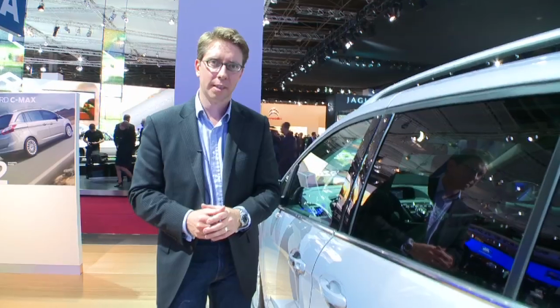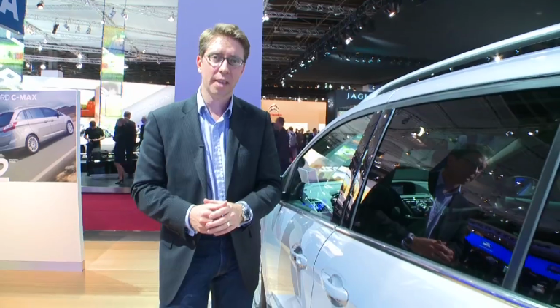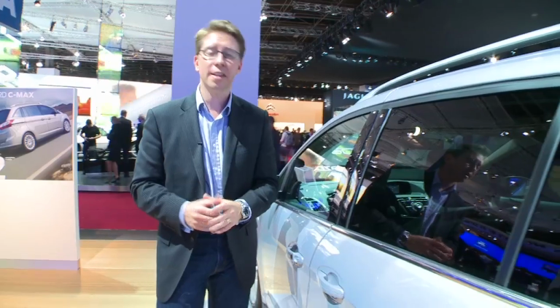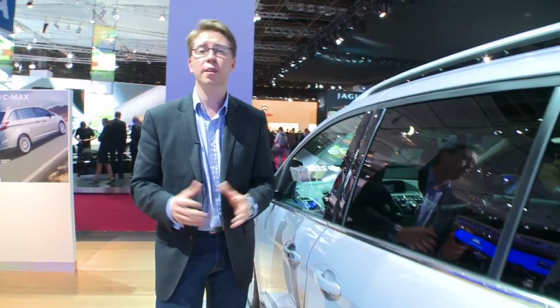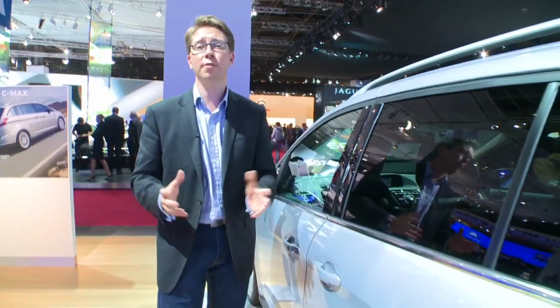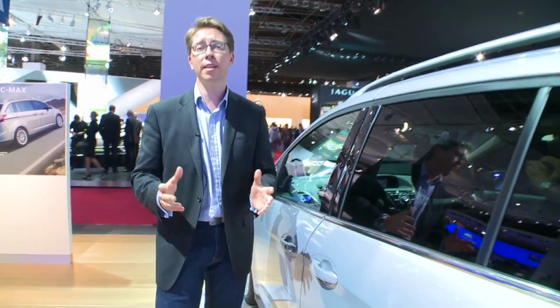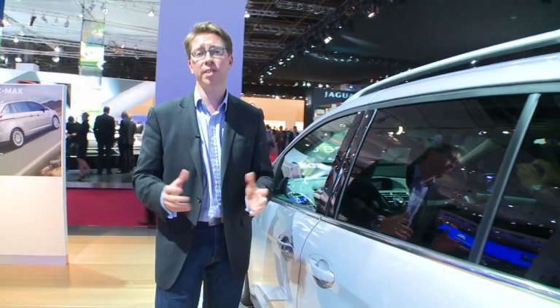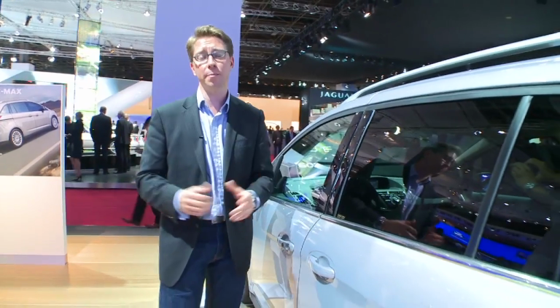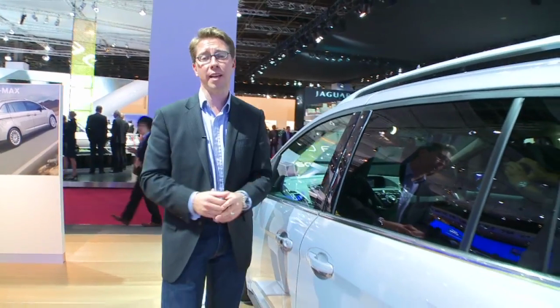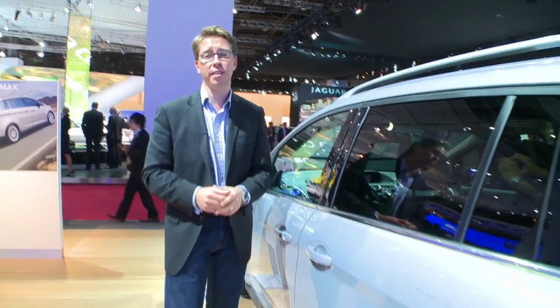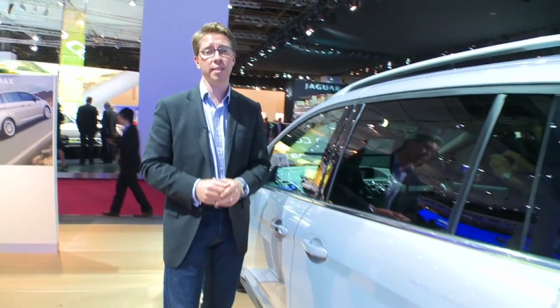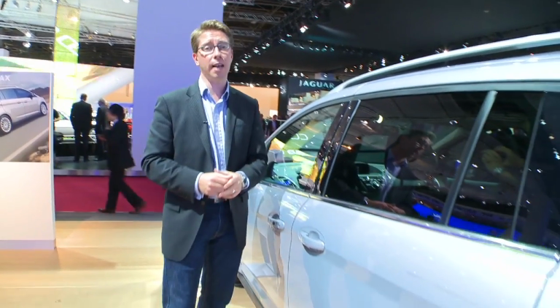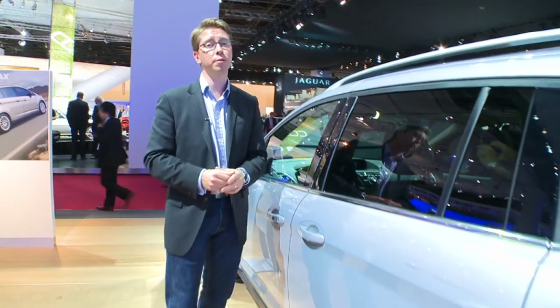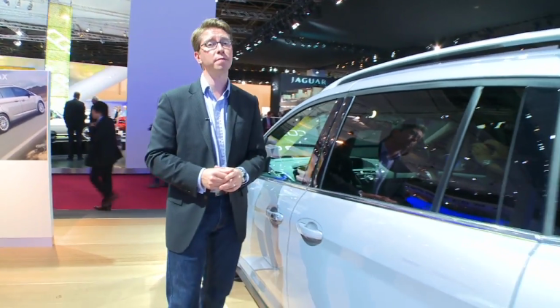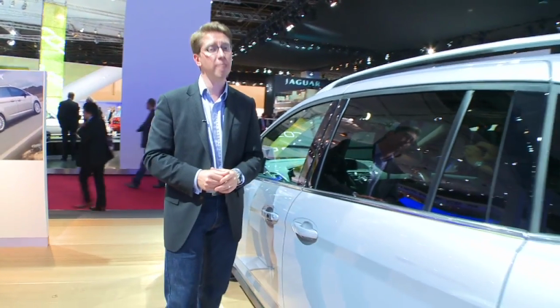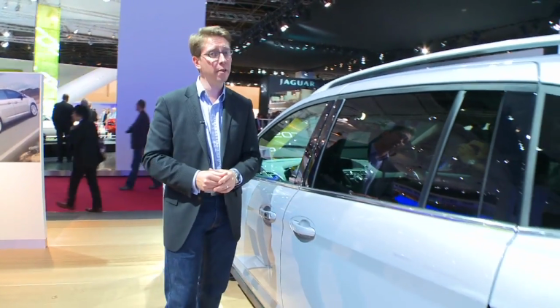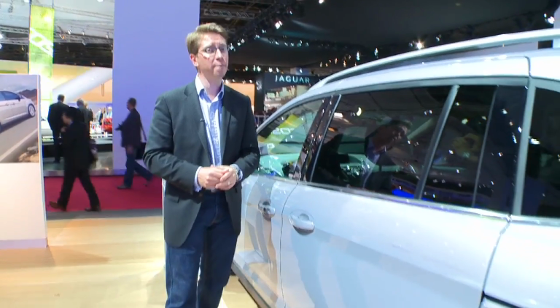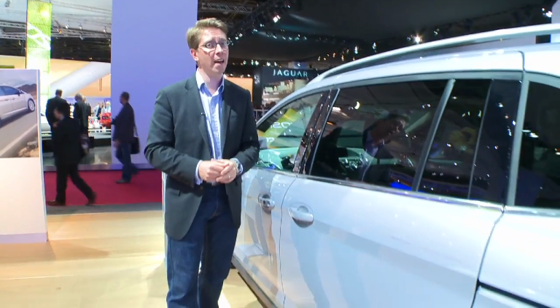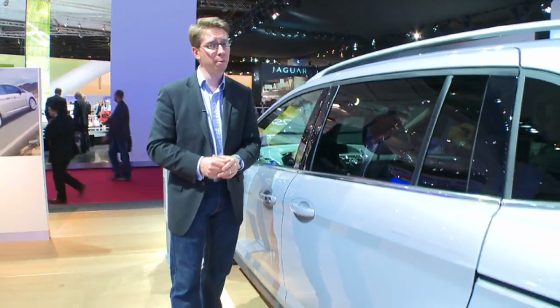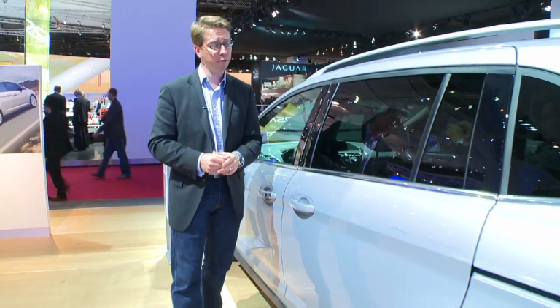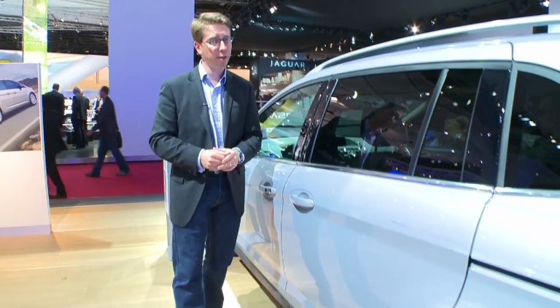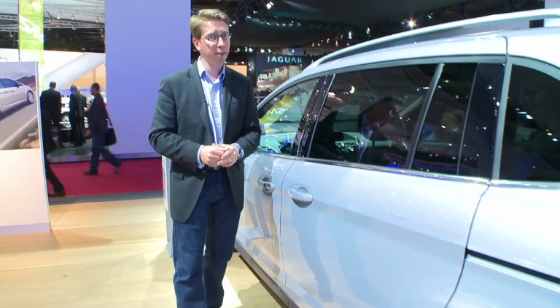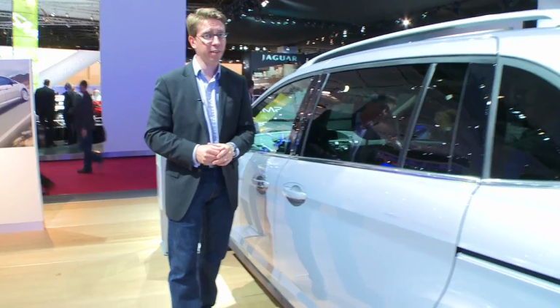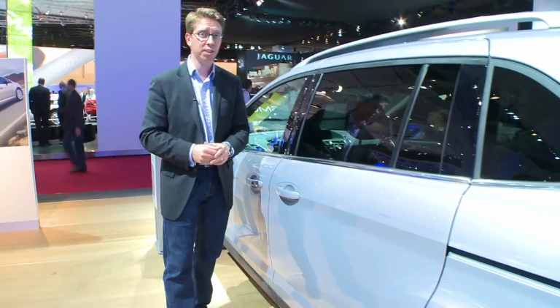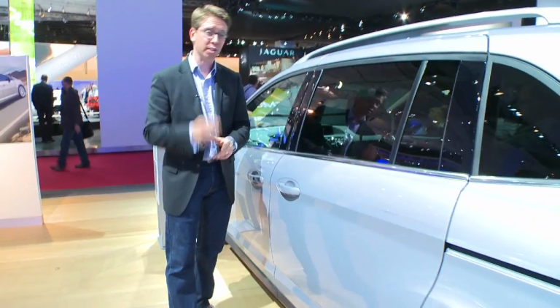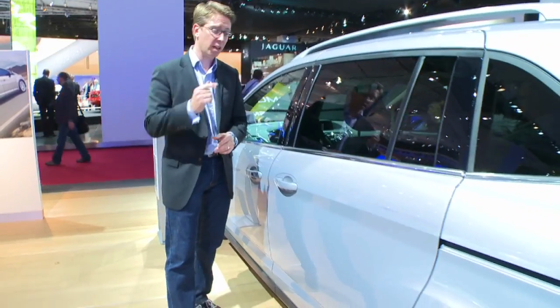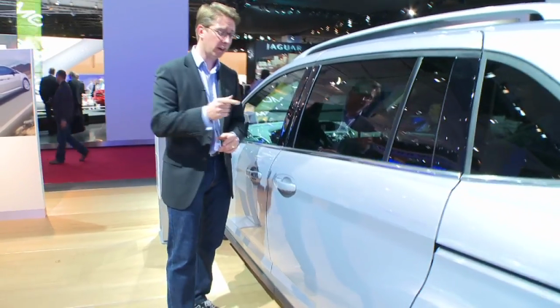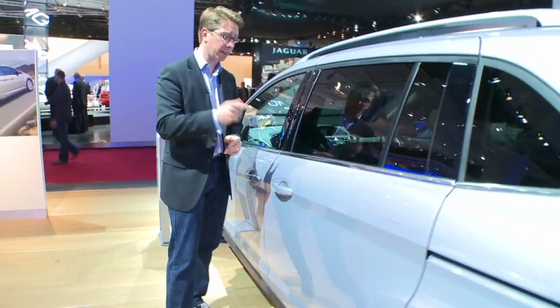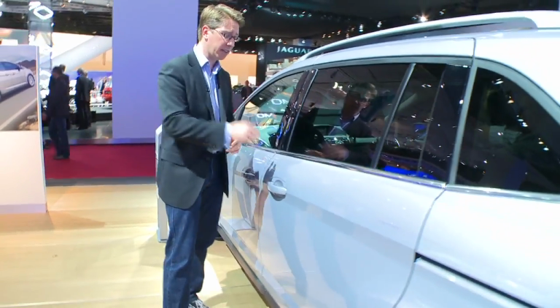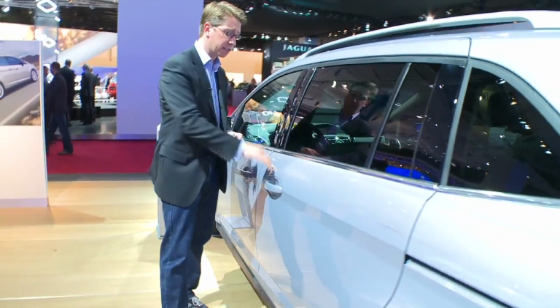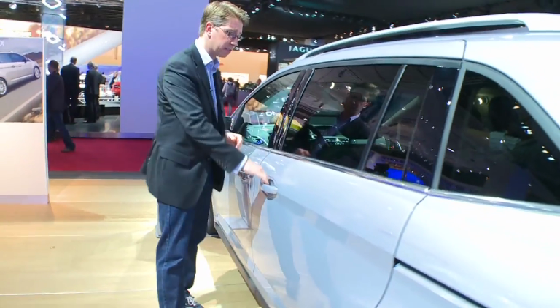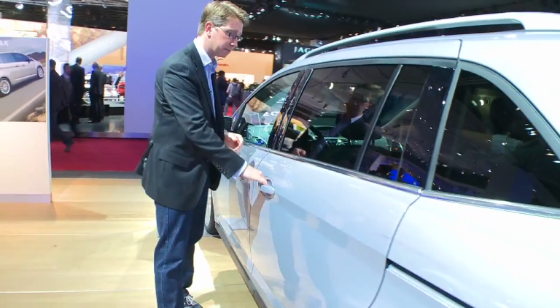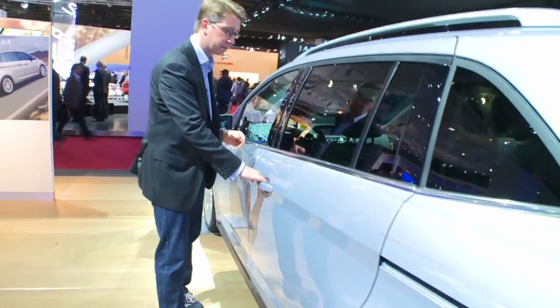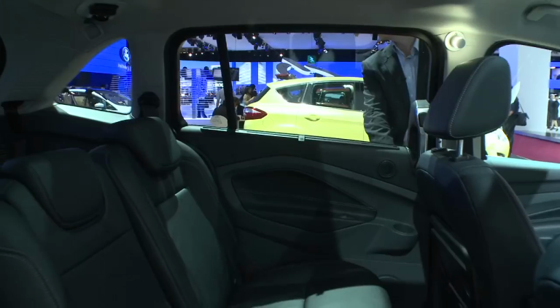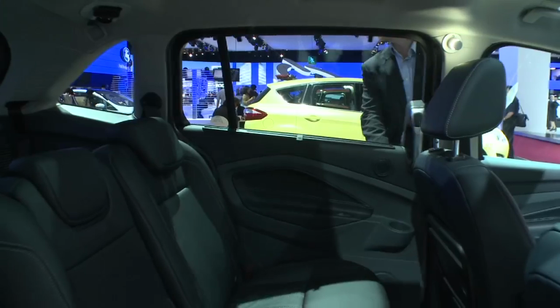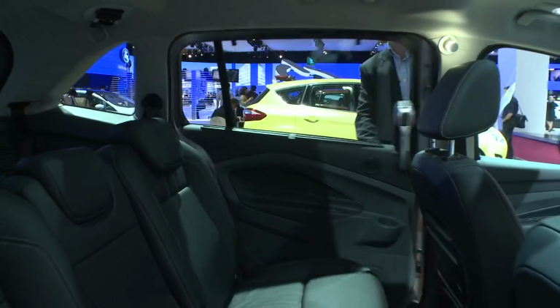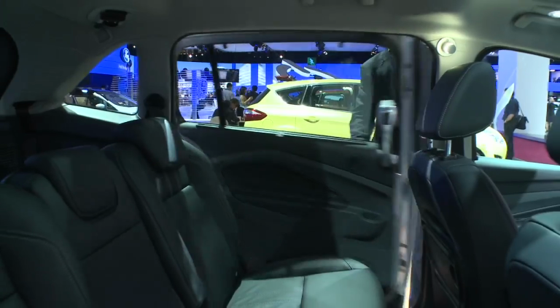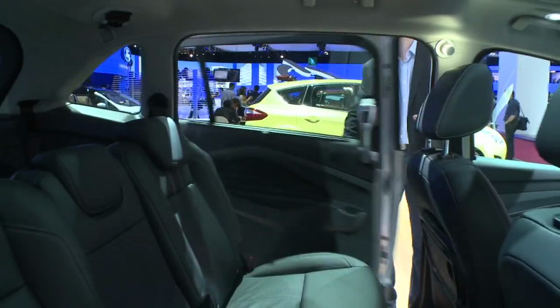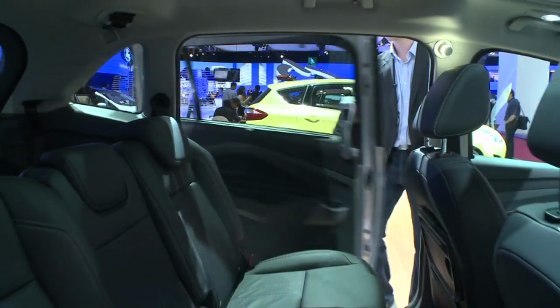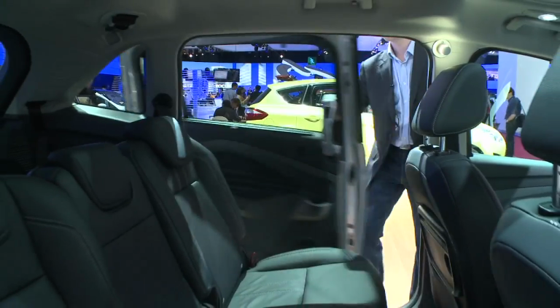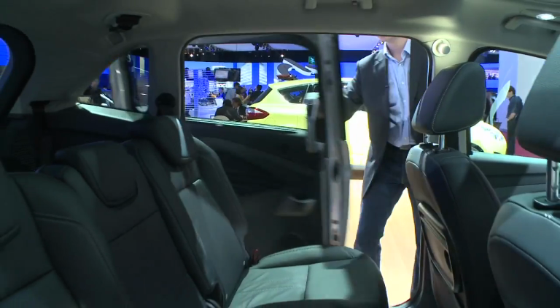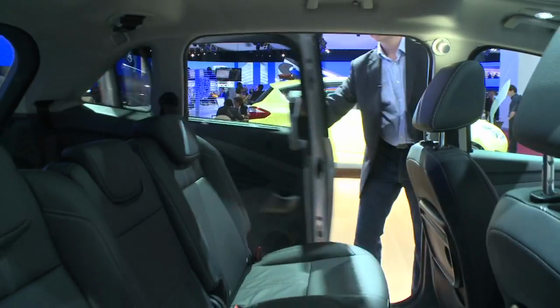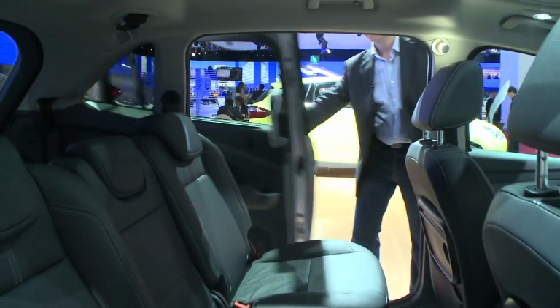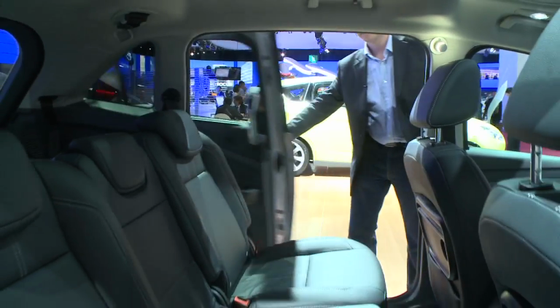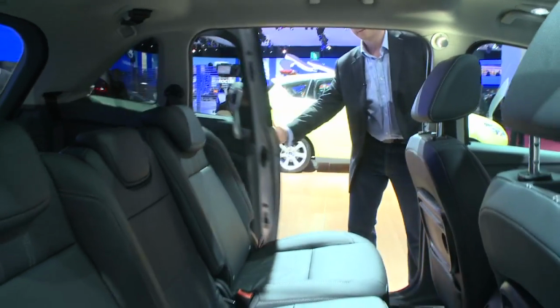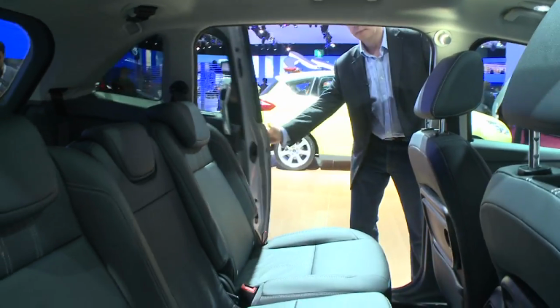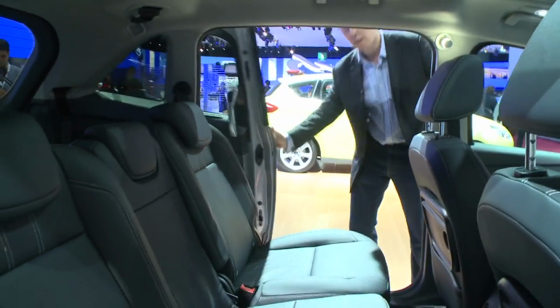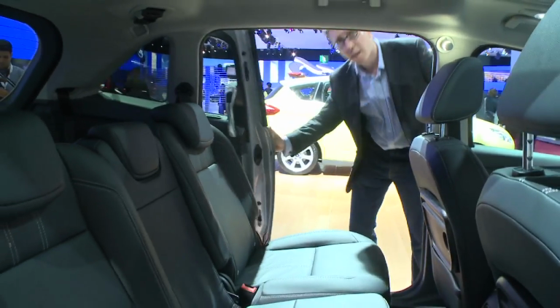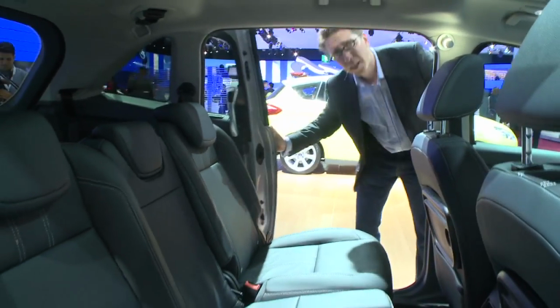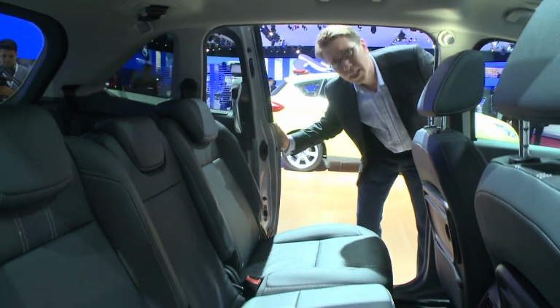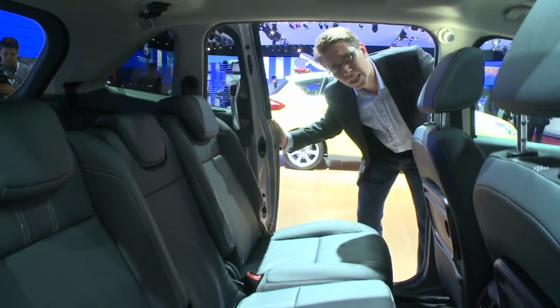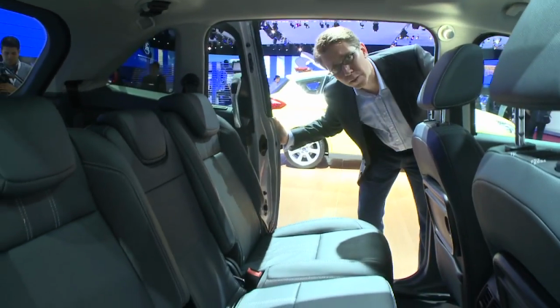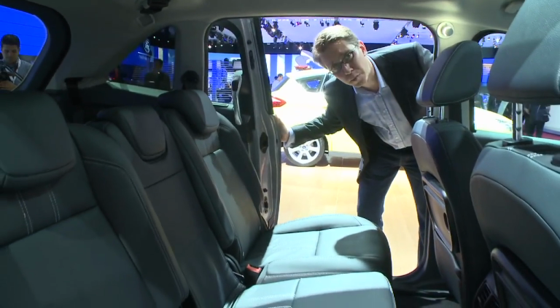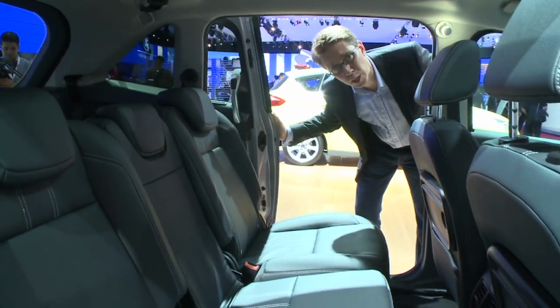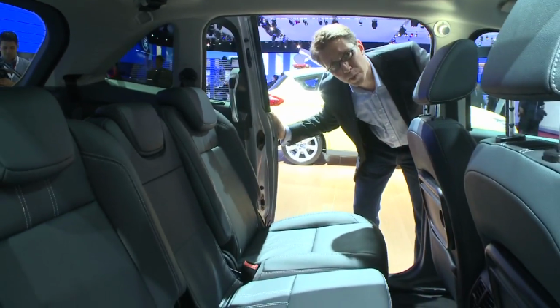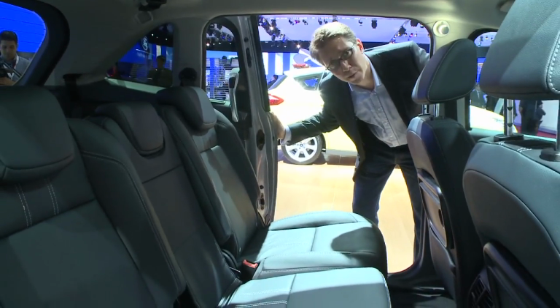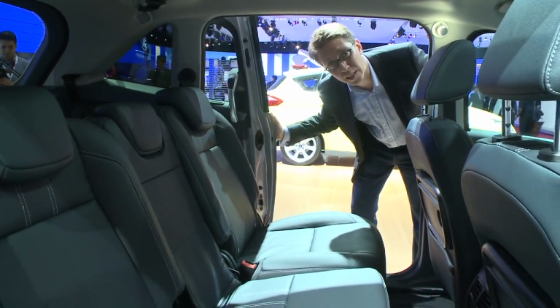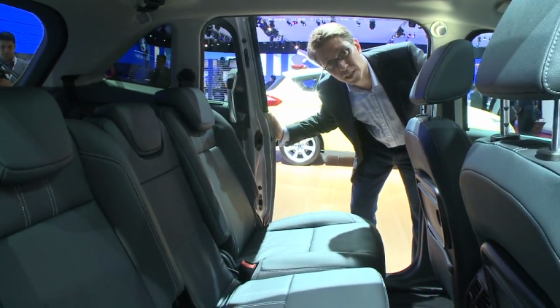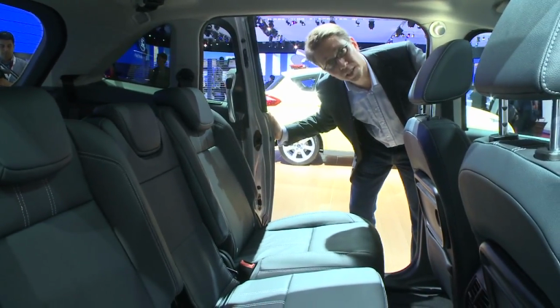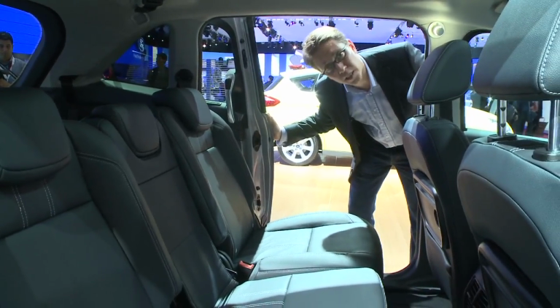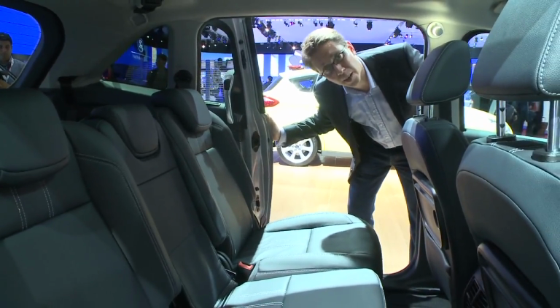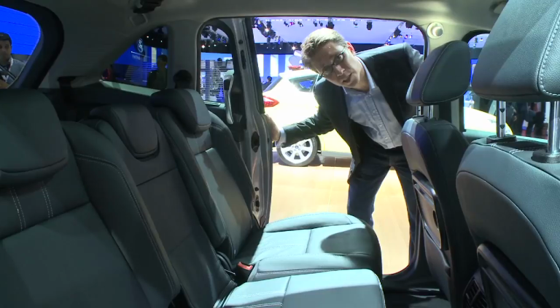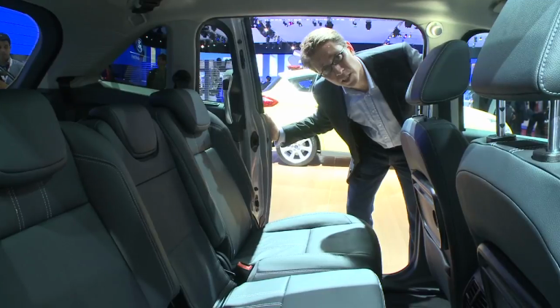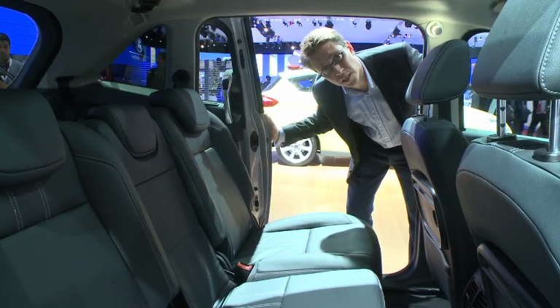The Grand C-Max does have some very family-friendly features, like this, giving much better access to the back seats.